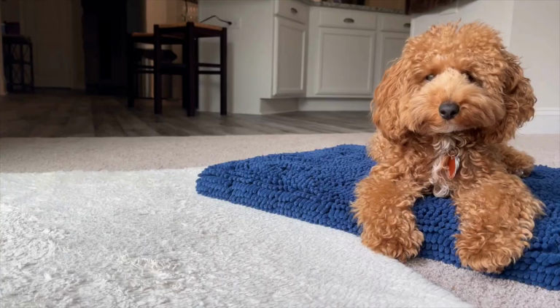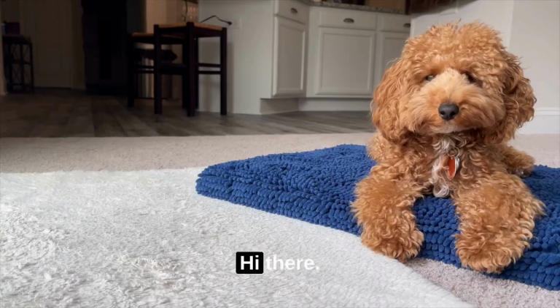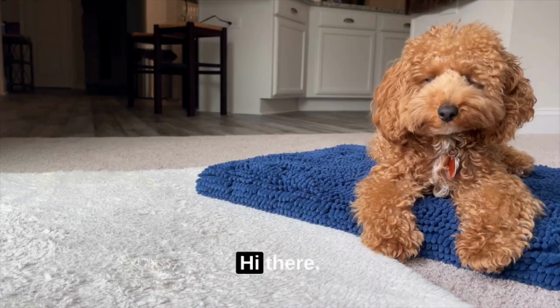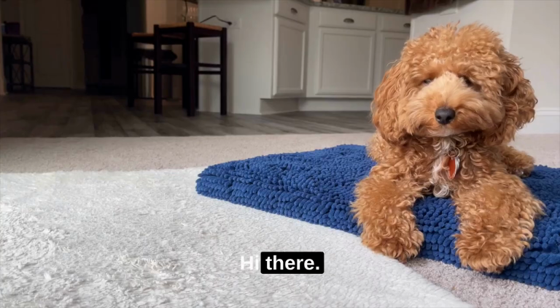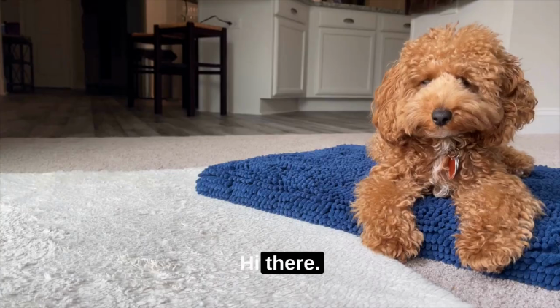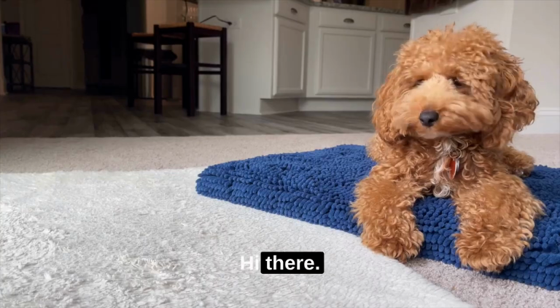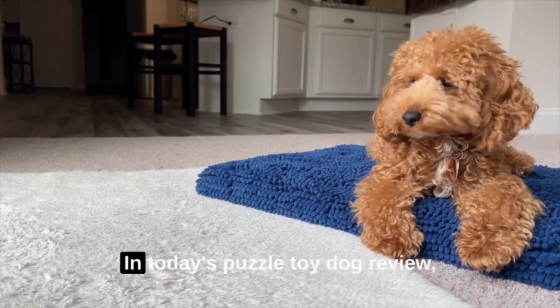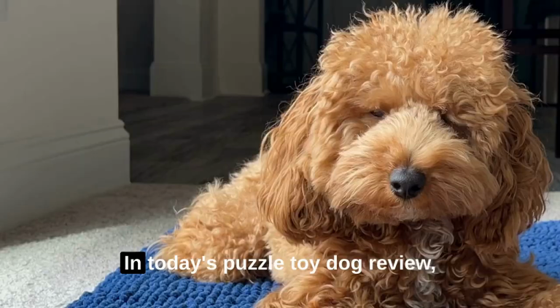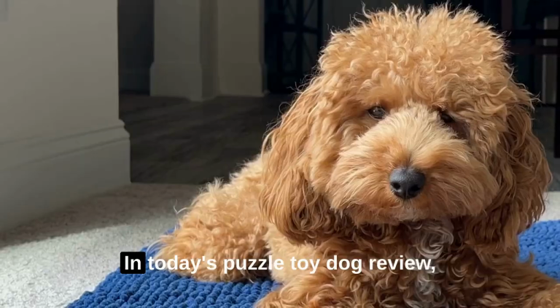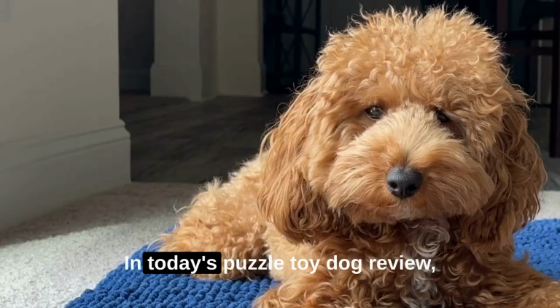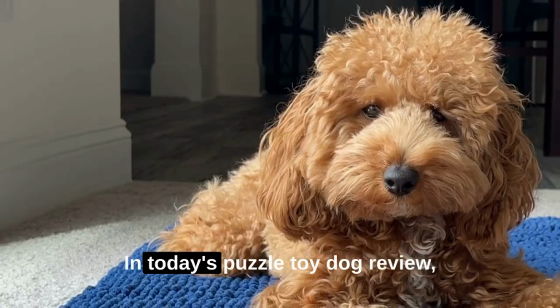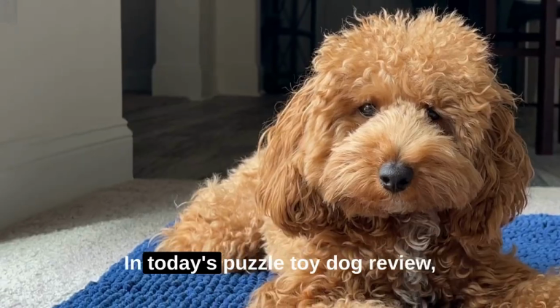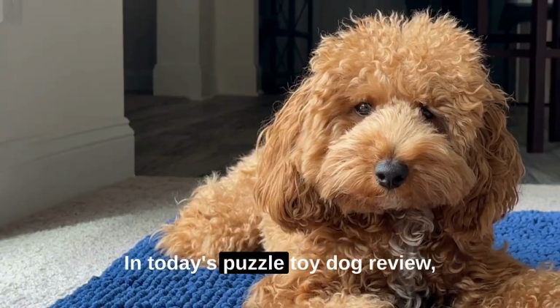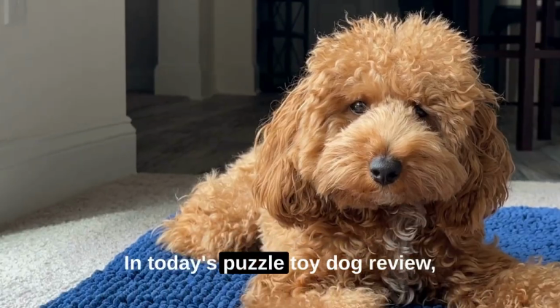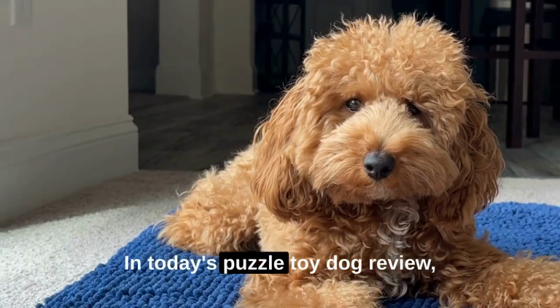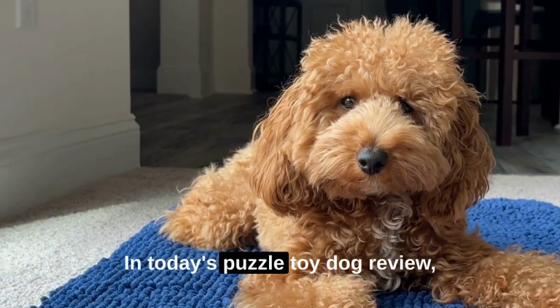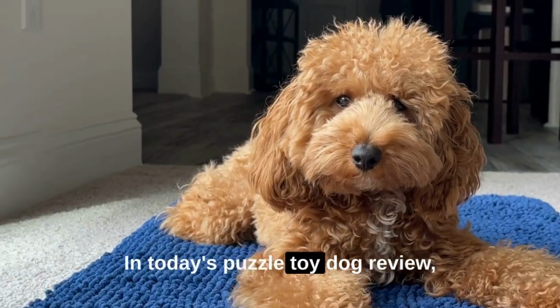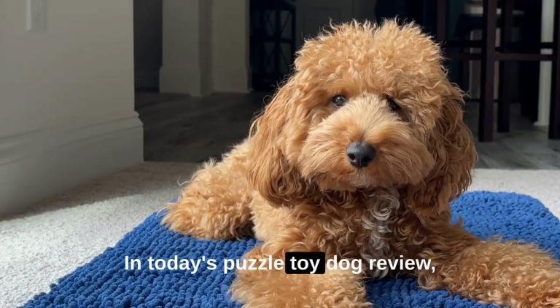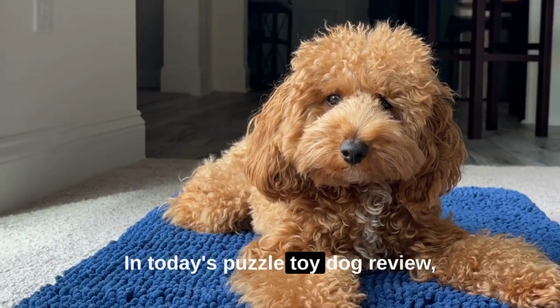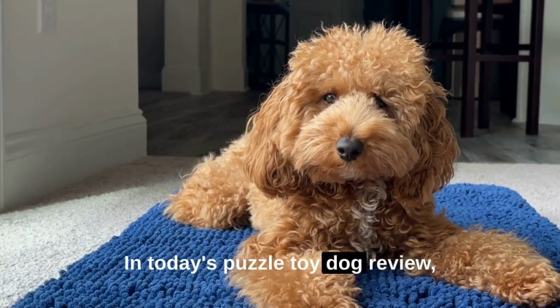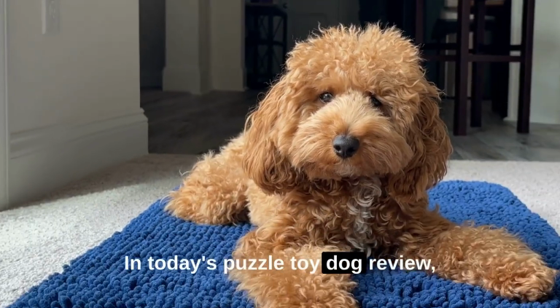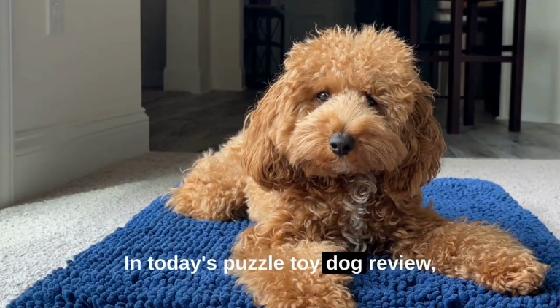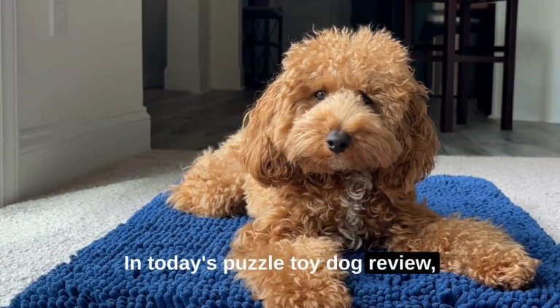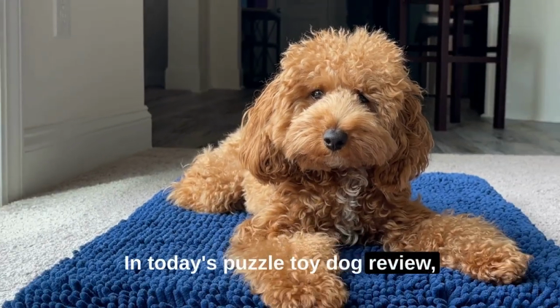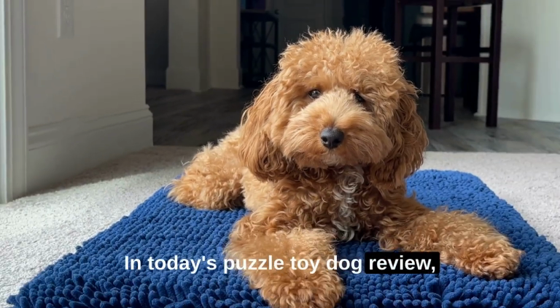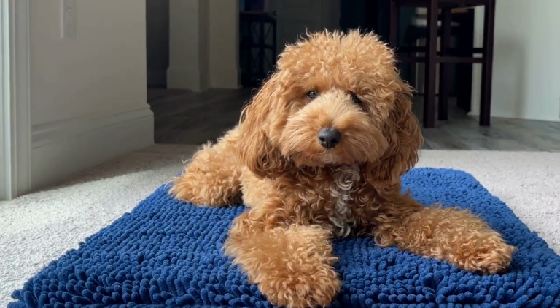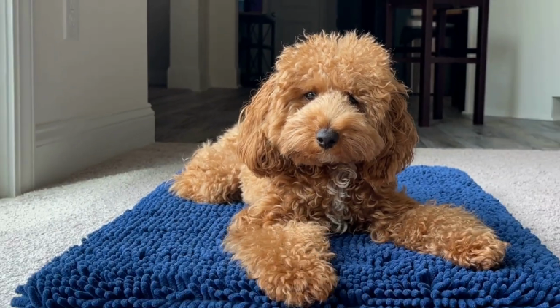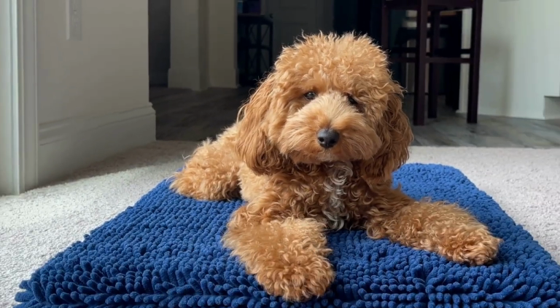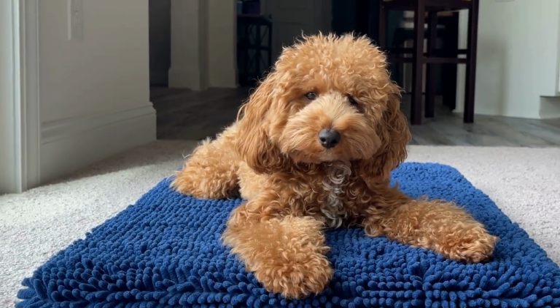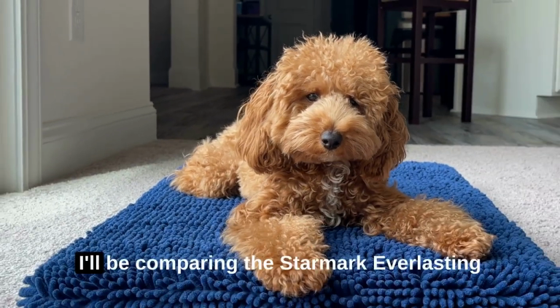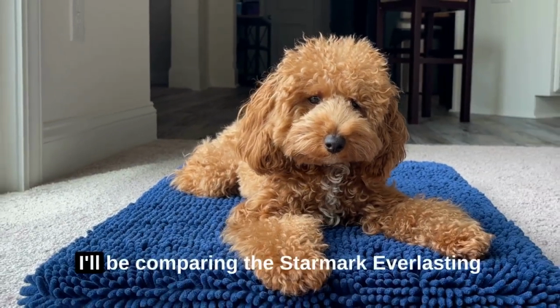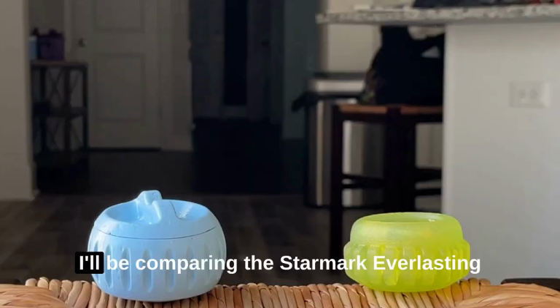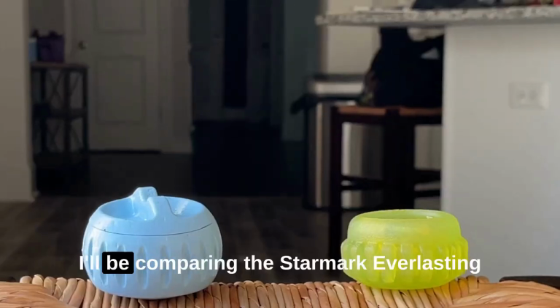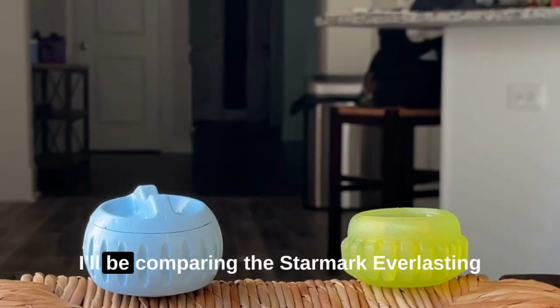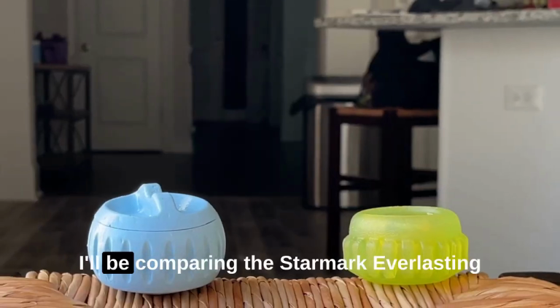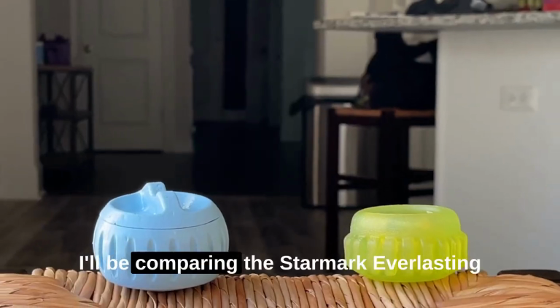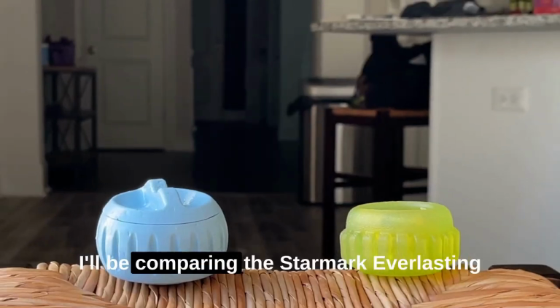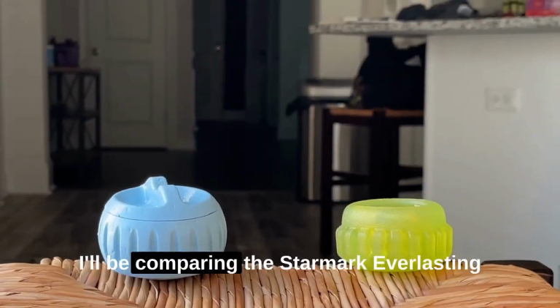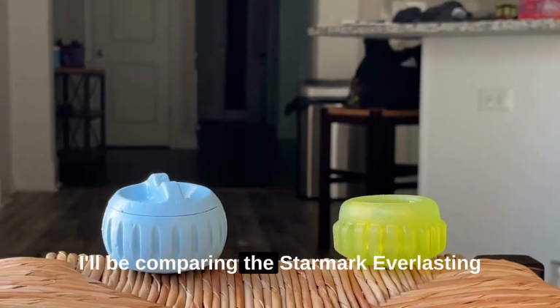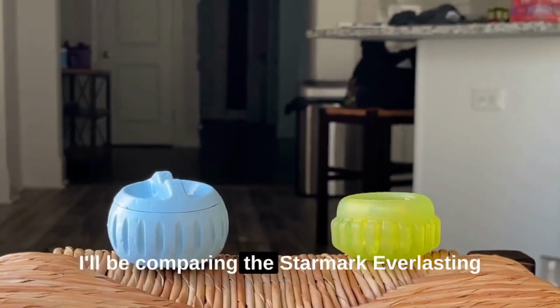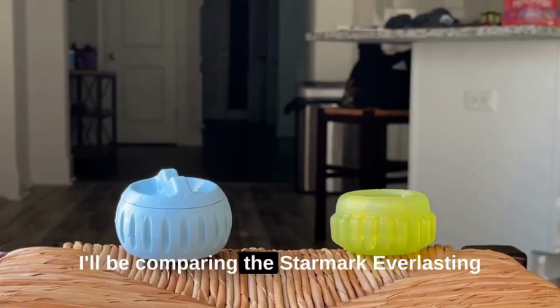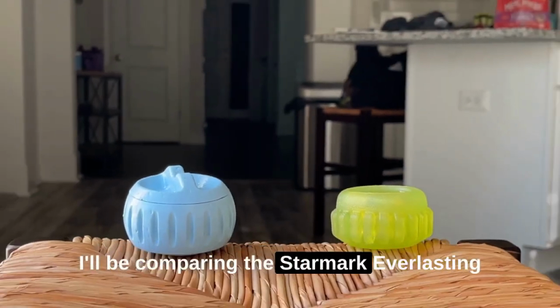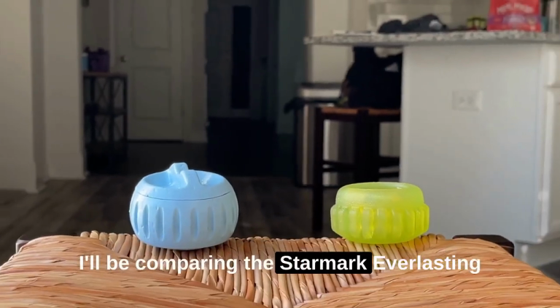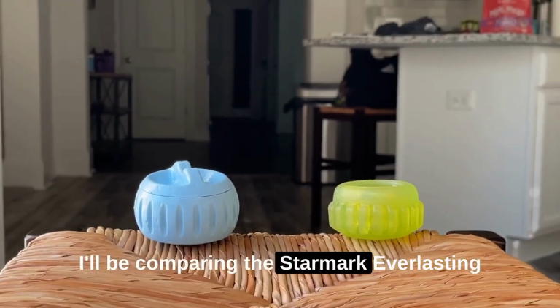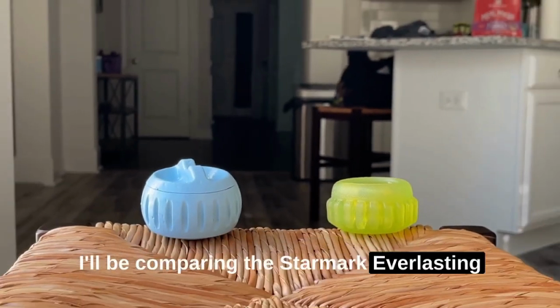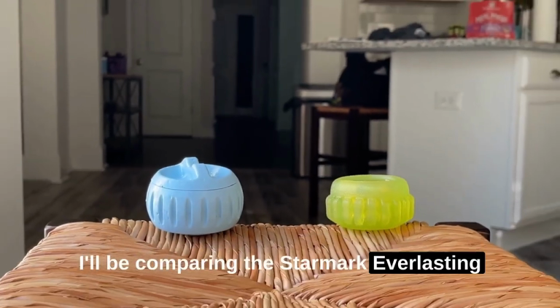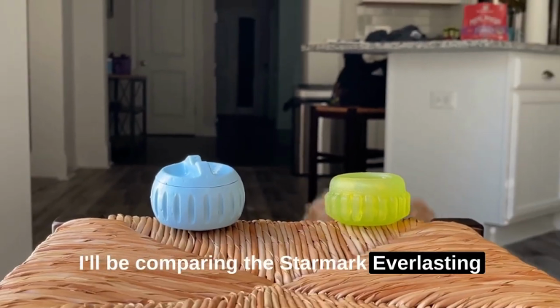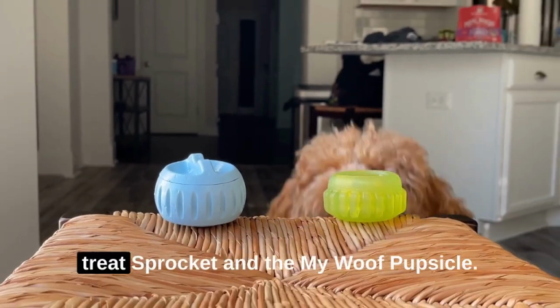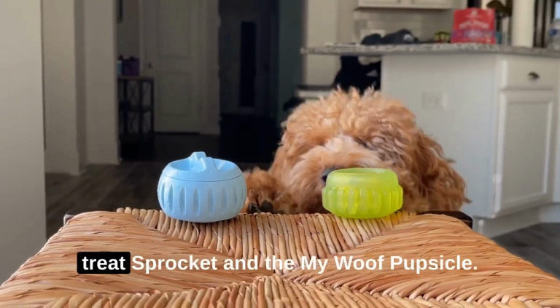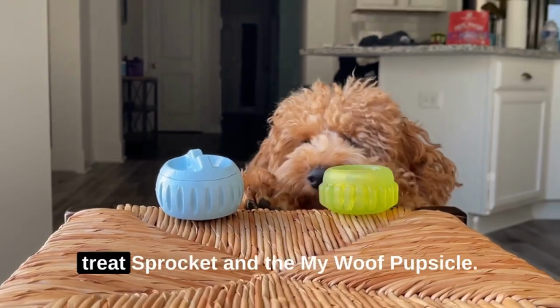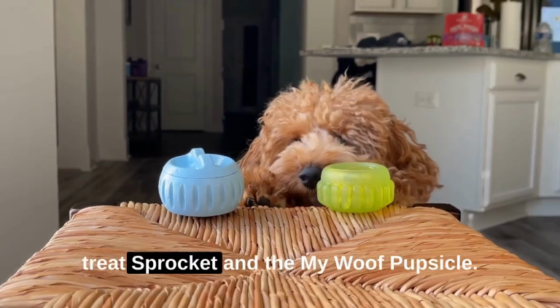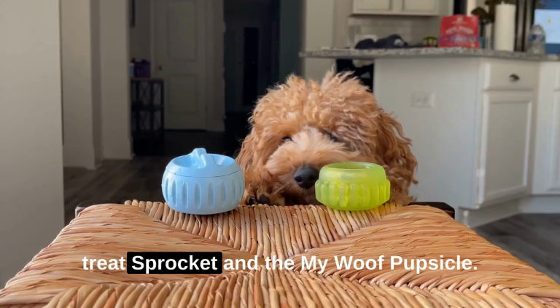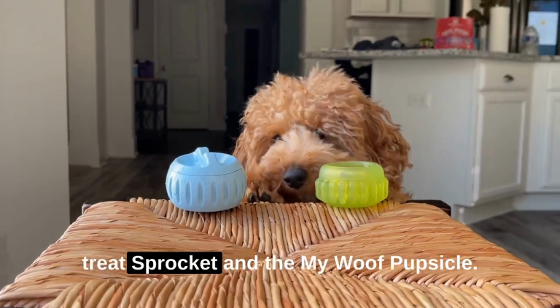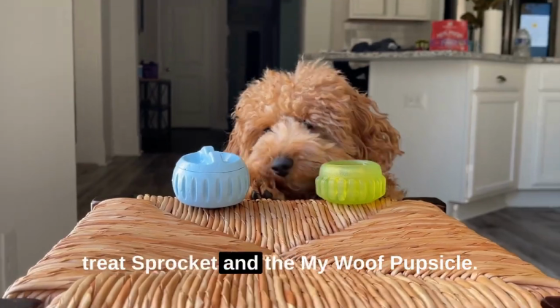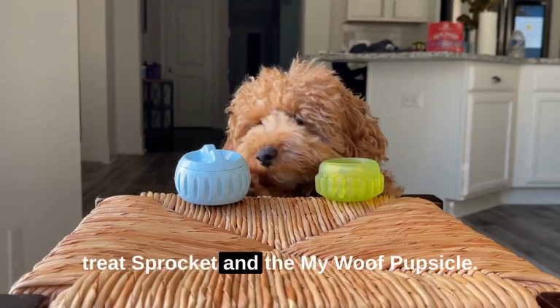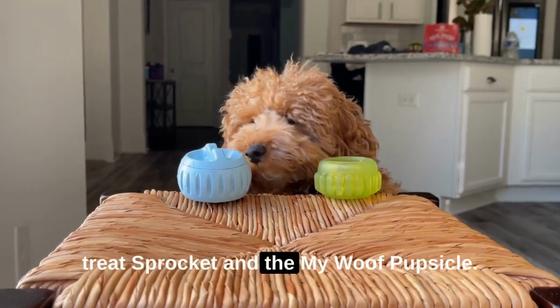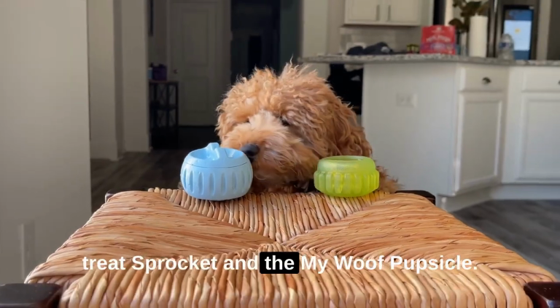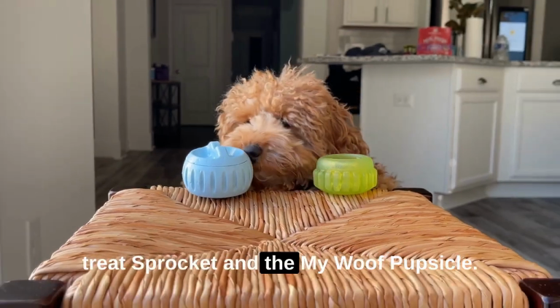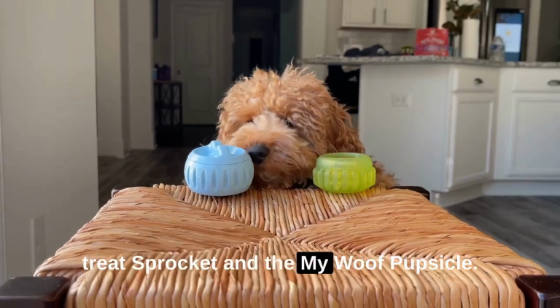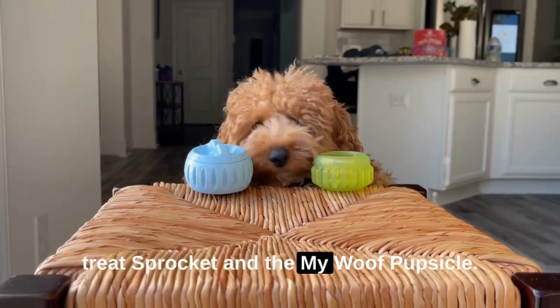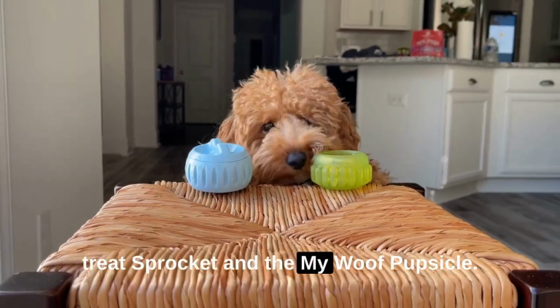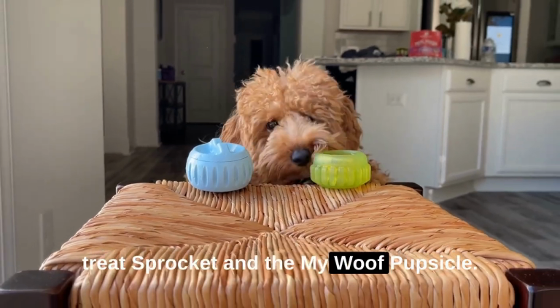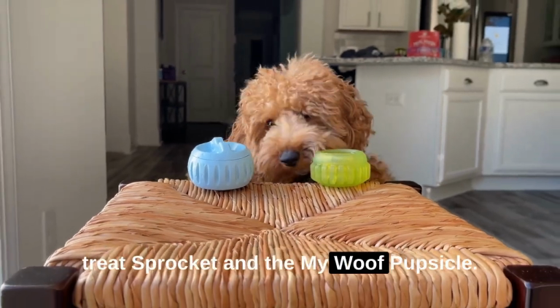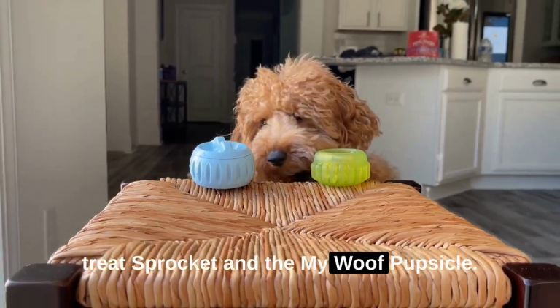Hi there! In today's Puzzle Toy Dog Review, I'll be comparing the Star Mark Everlasting Treat Sprocket and the My Wolf Pupcicle.